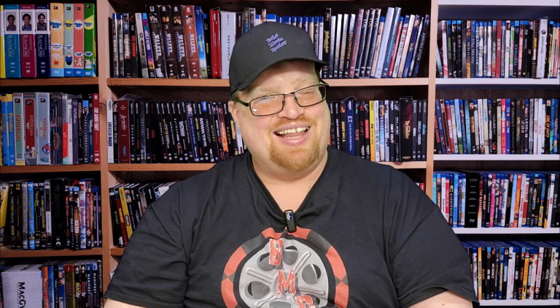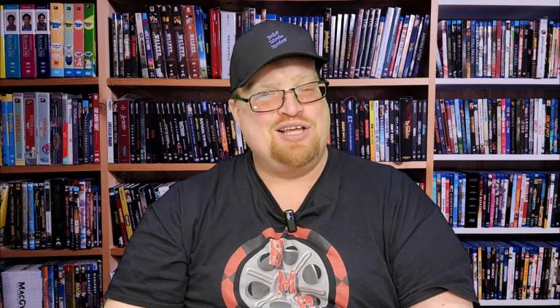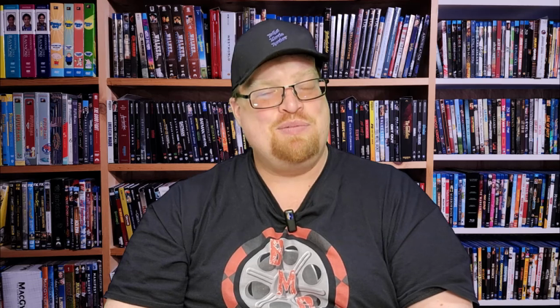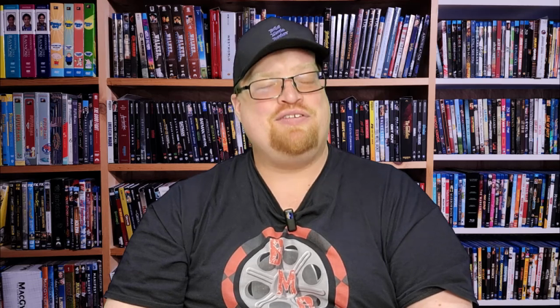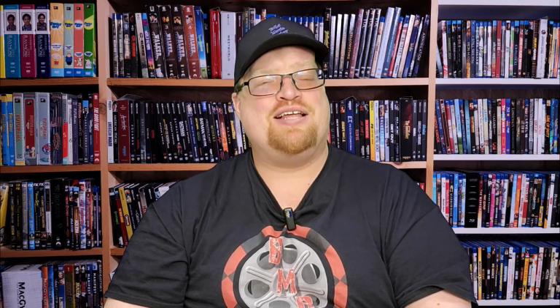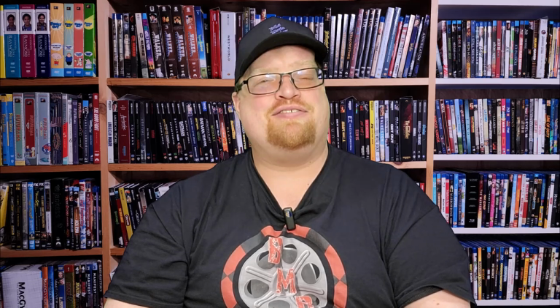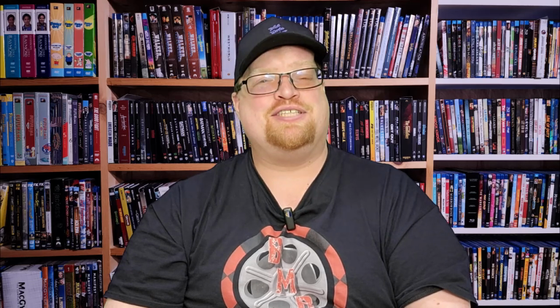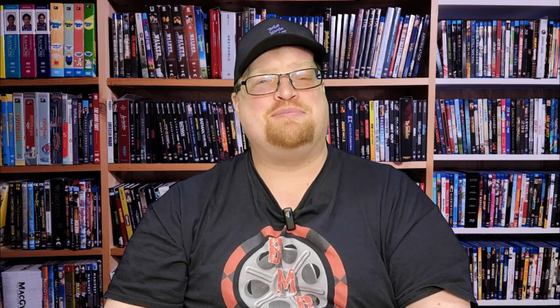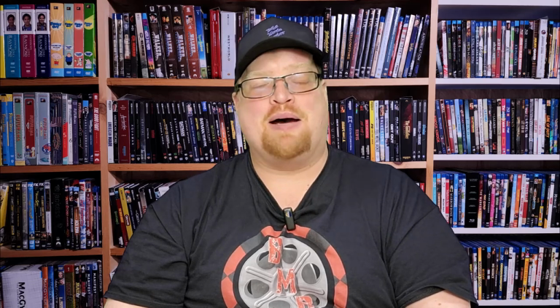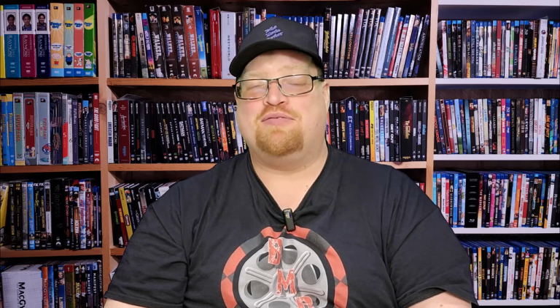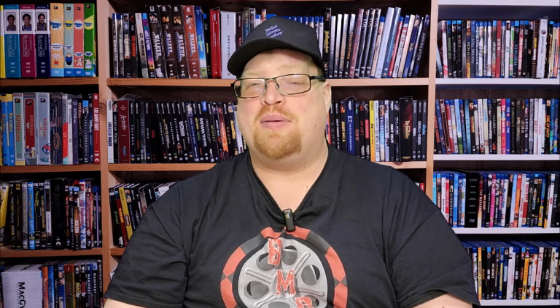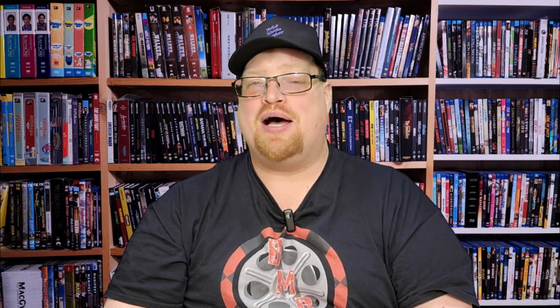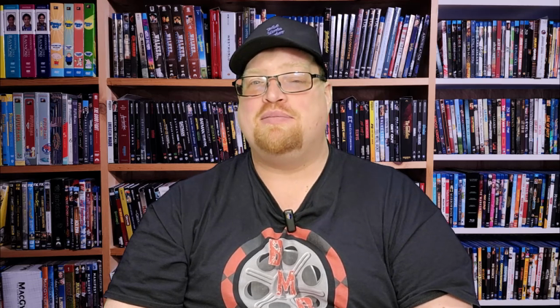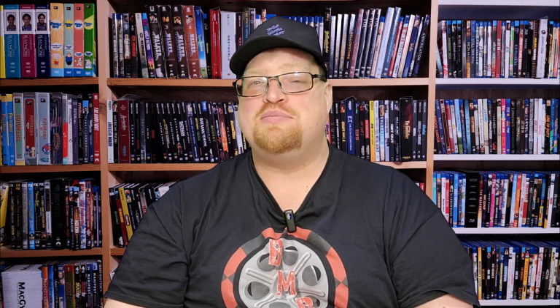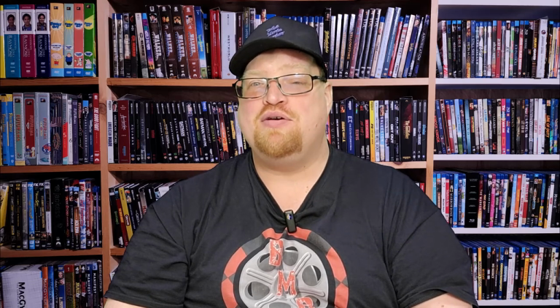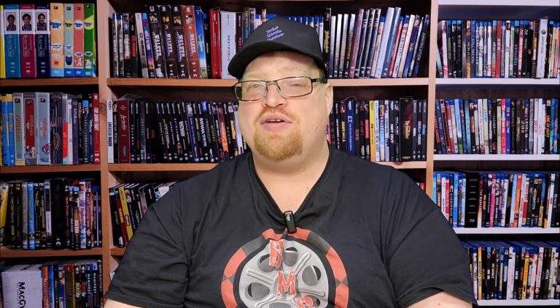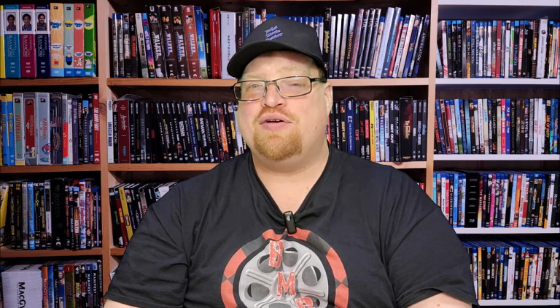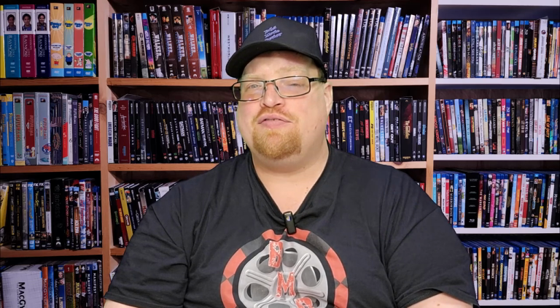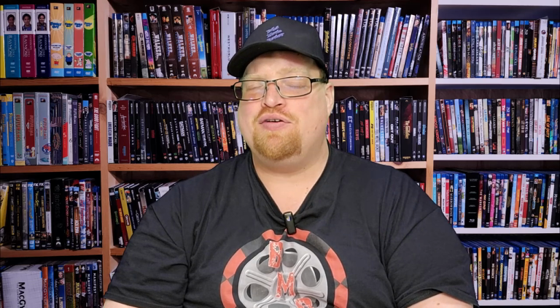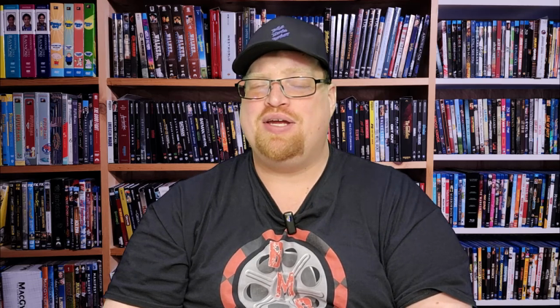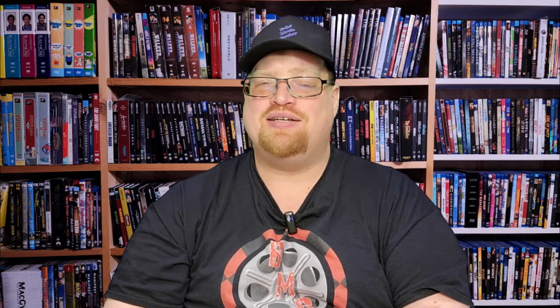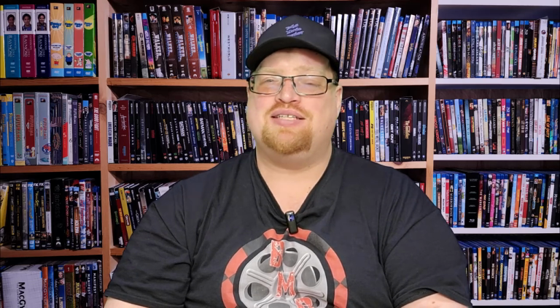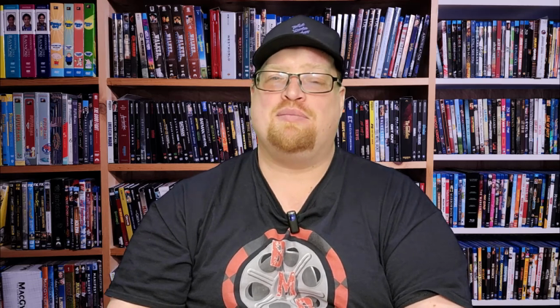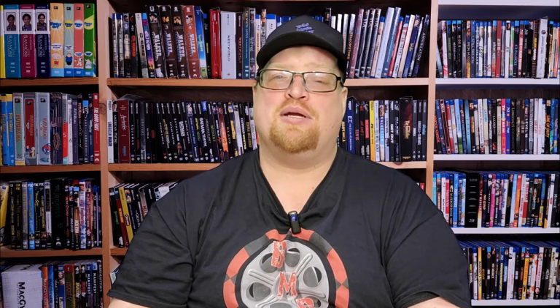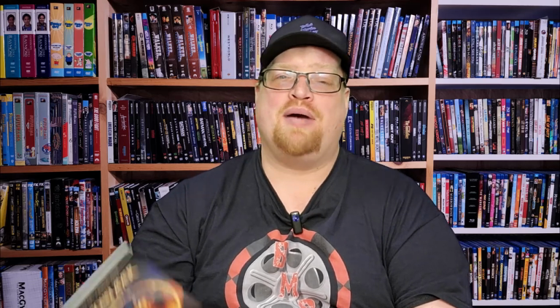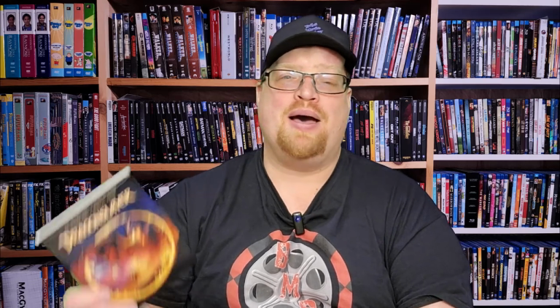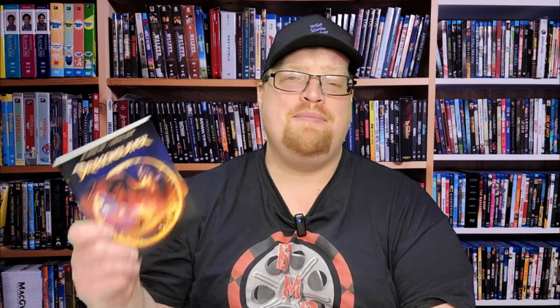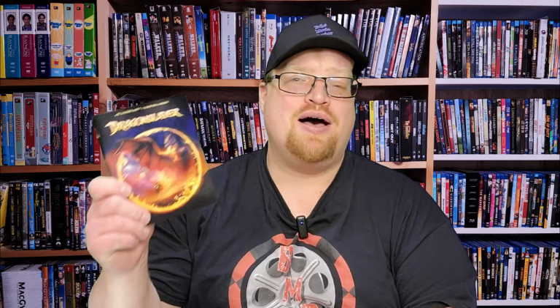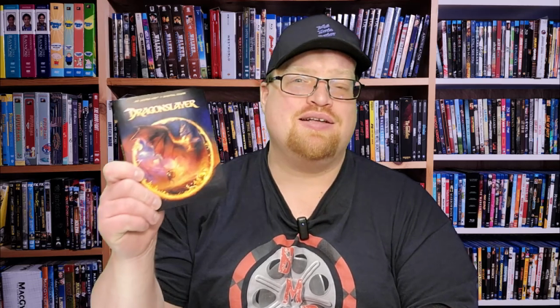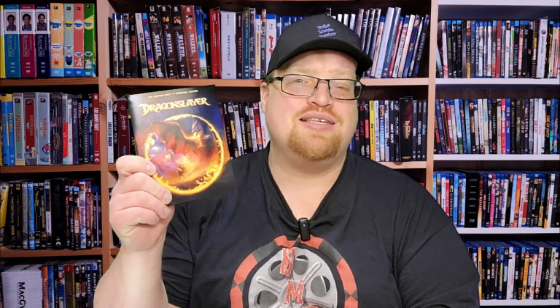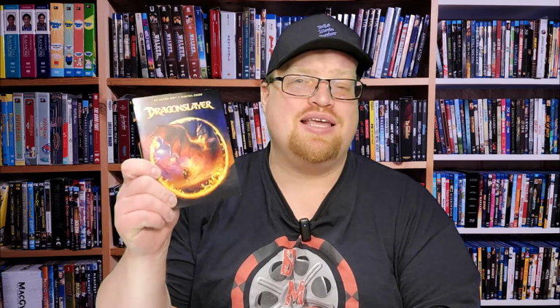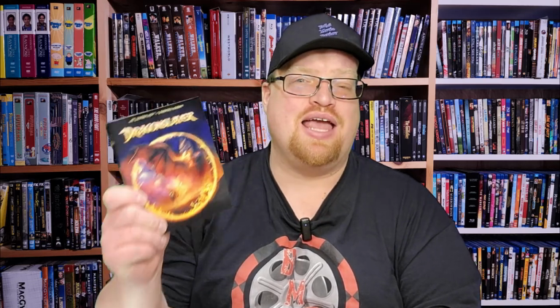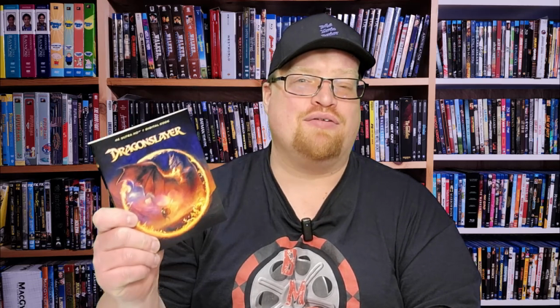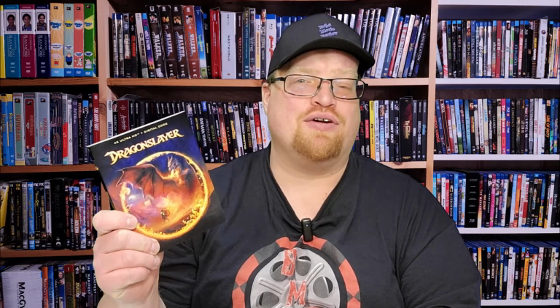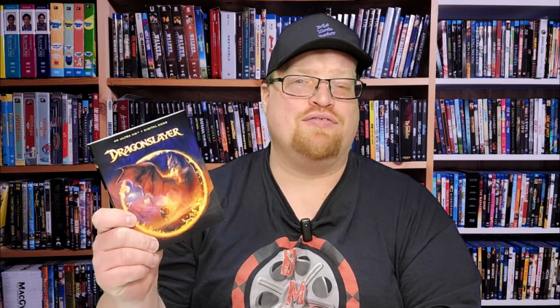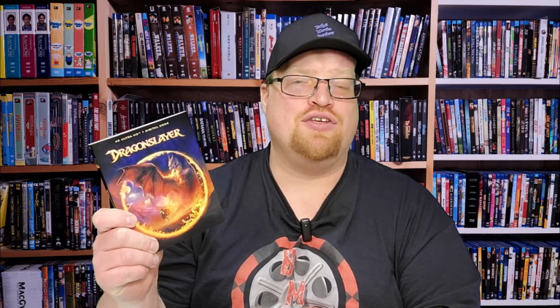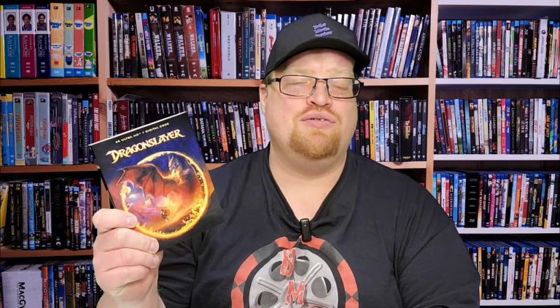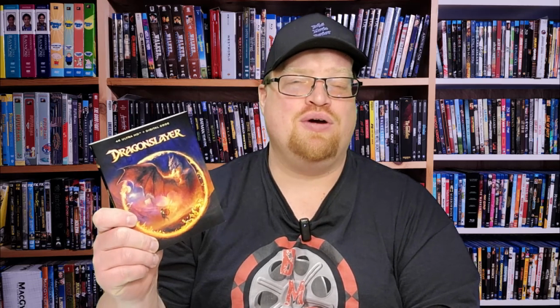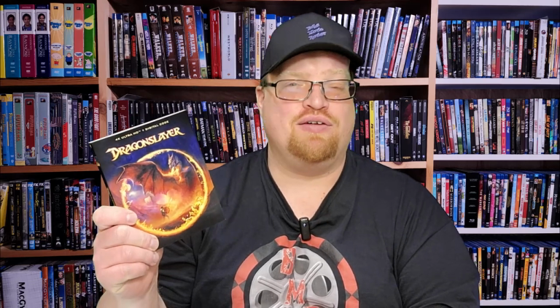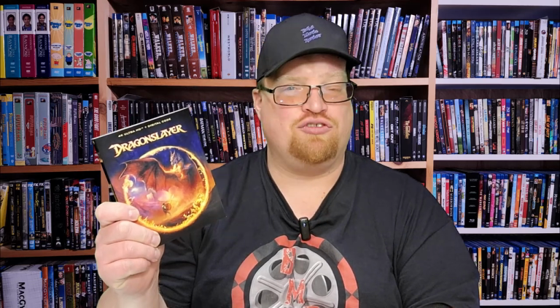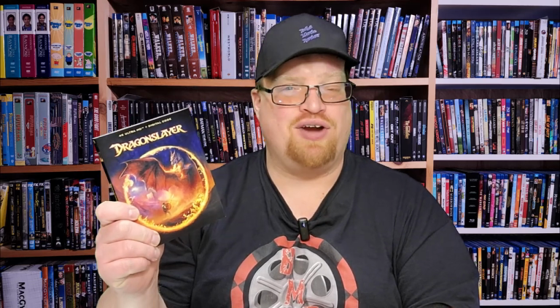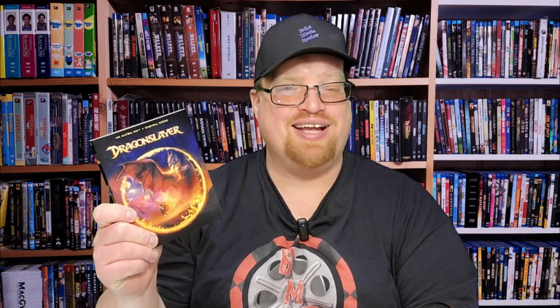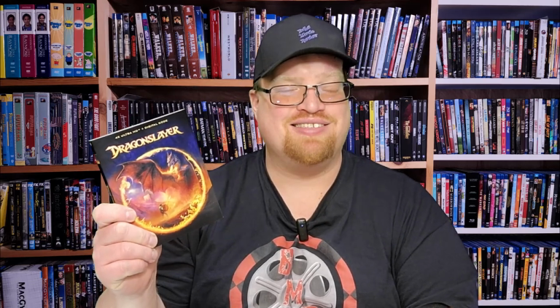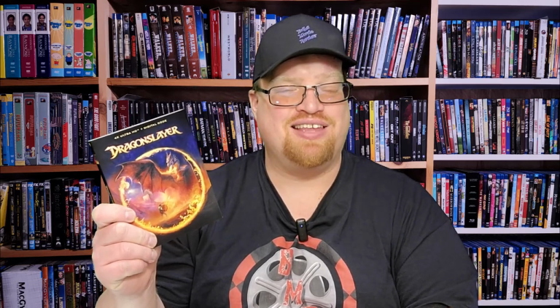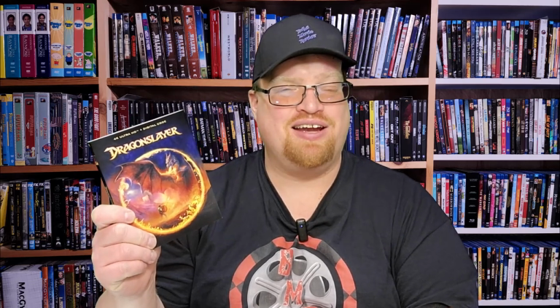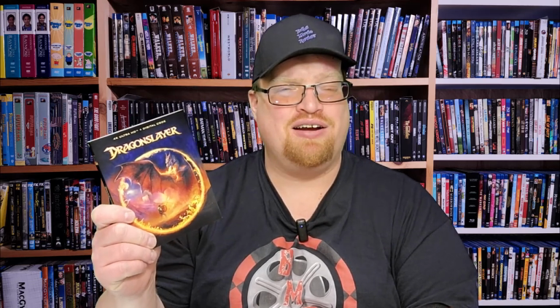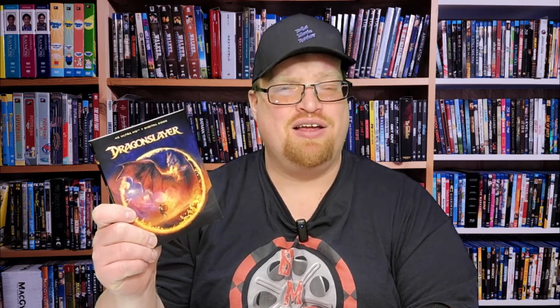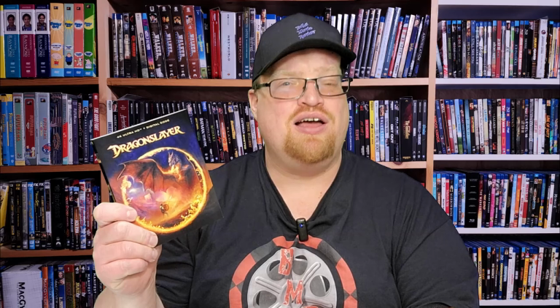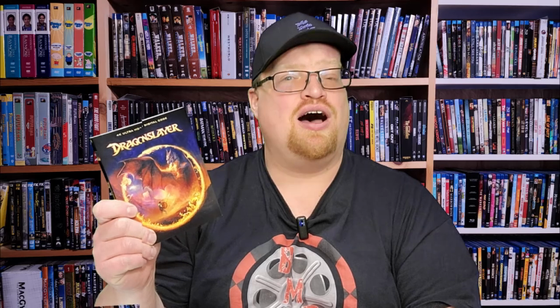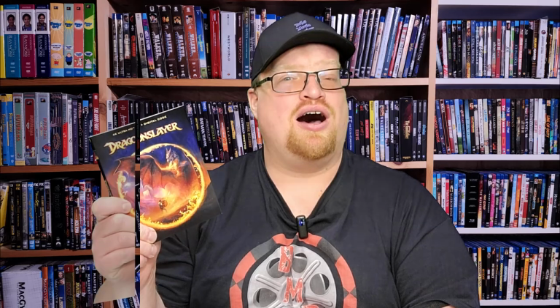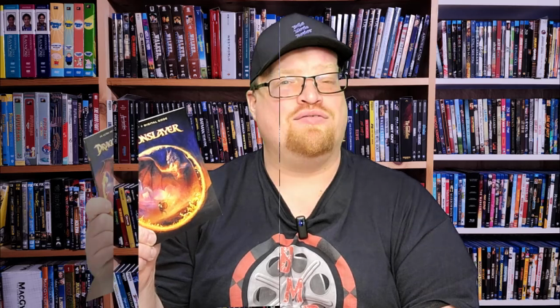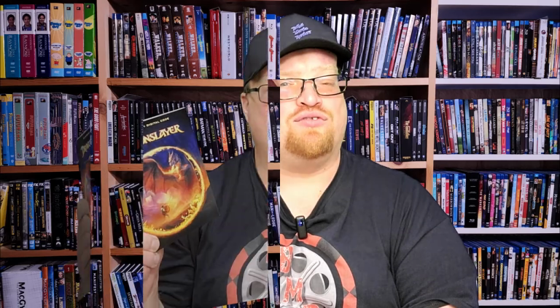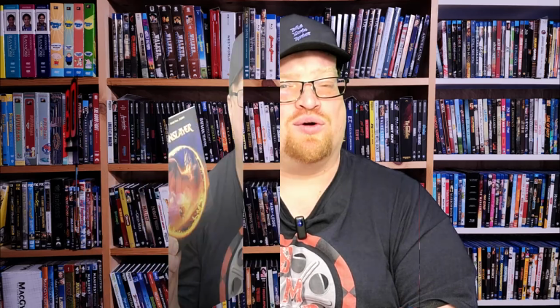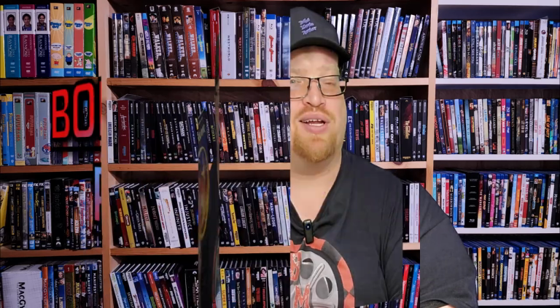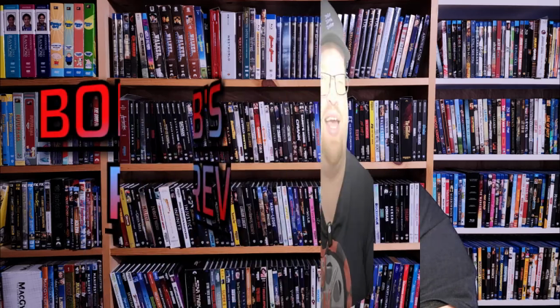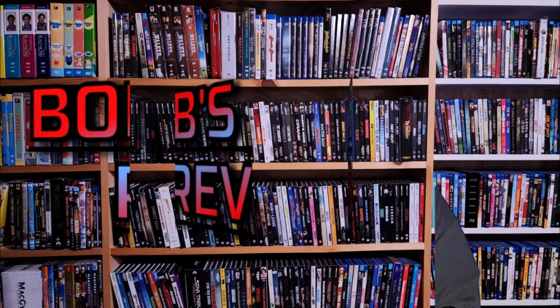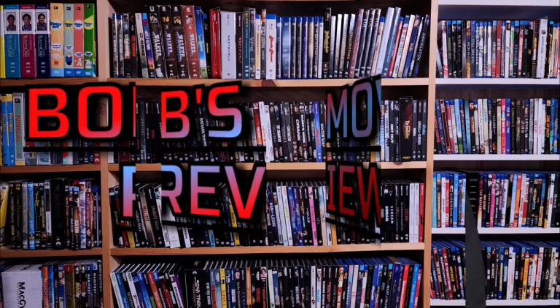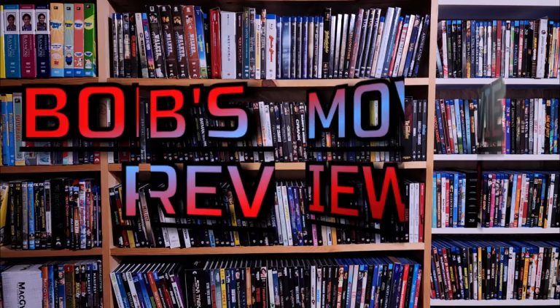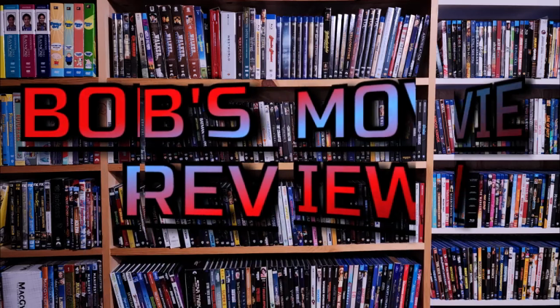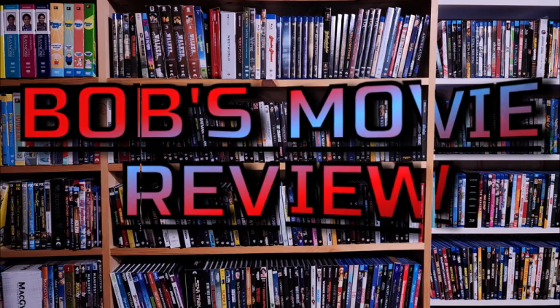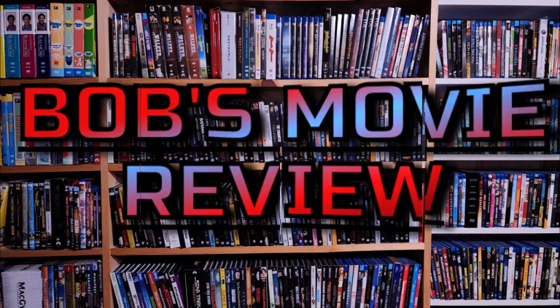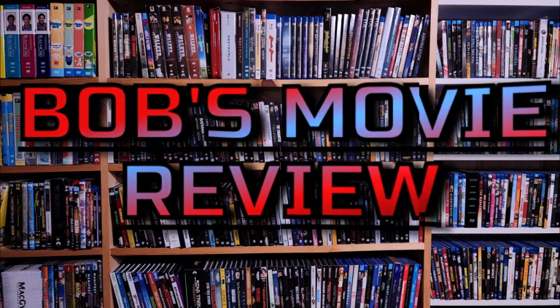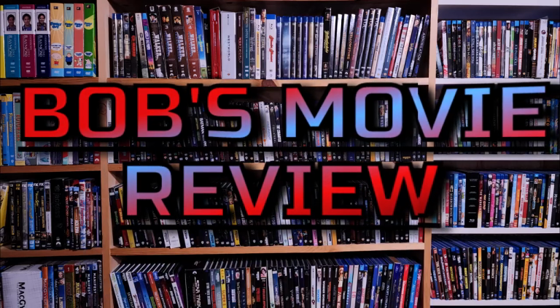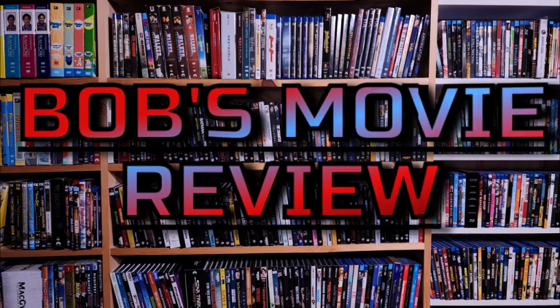Hello movie lovers, Bob for Bob's Movie Review here, today bringing my unboxing and review of Dragon Slayer on 4K and digital.